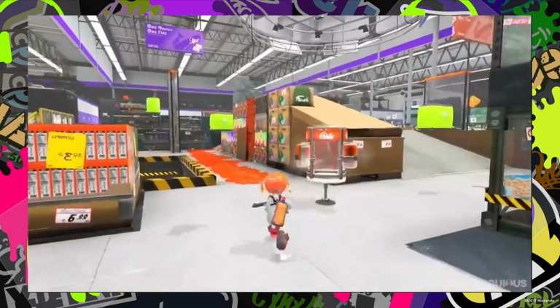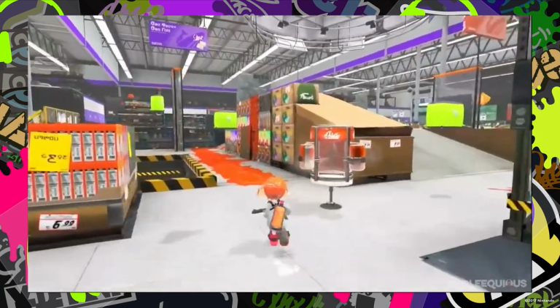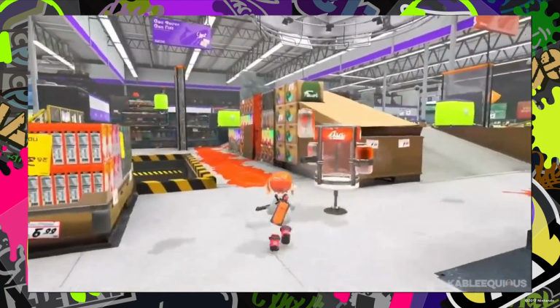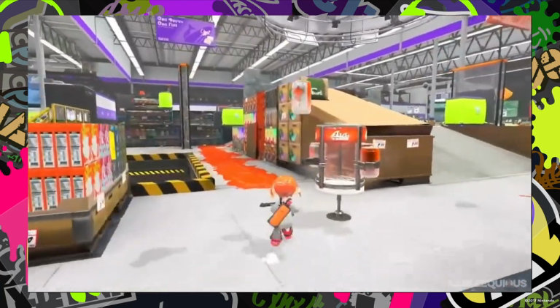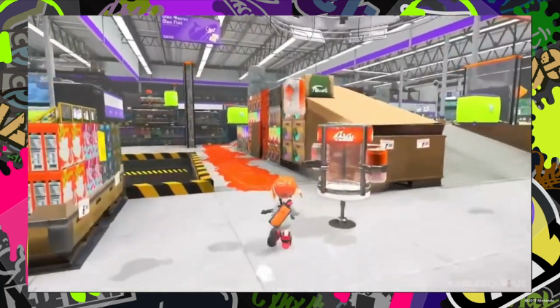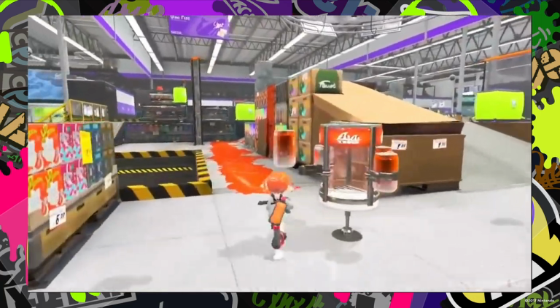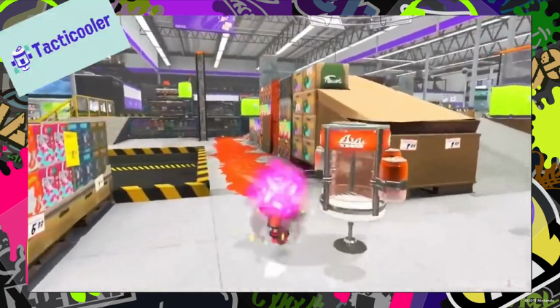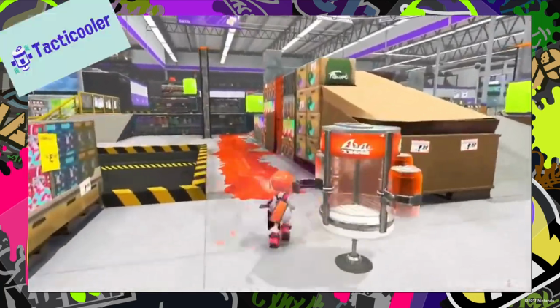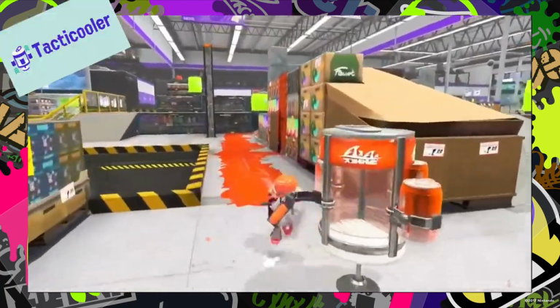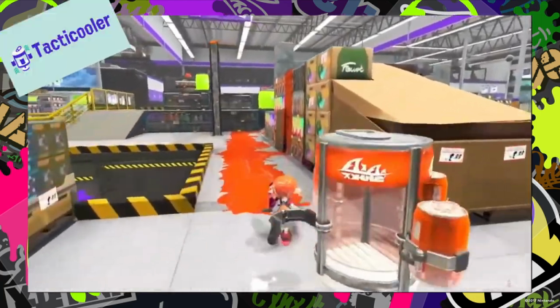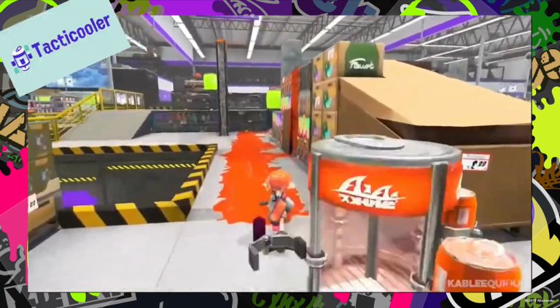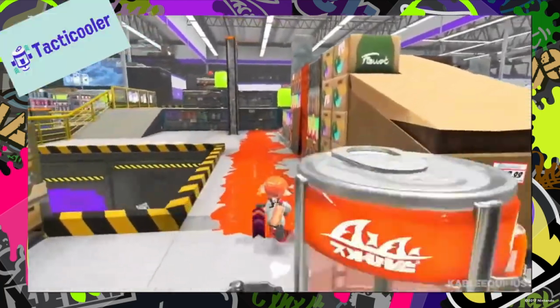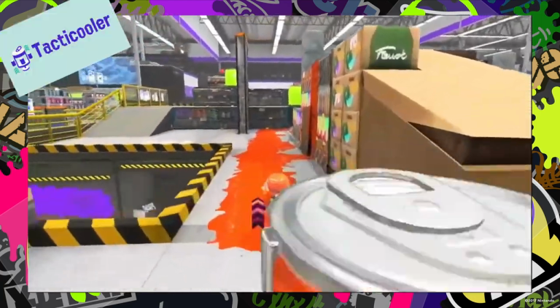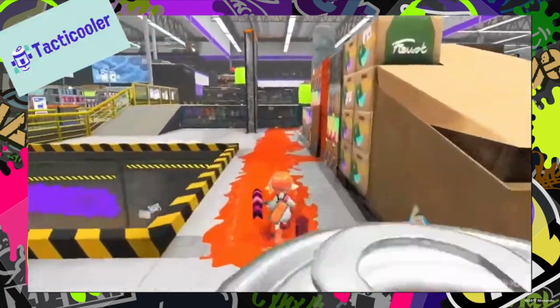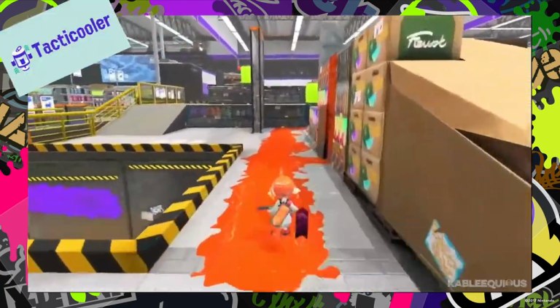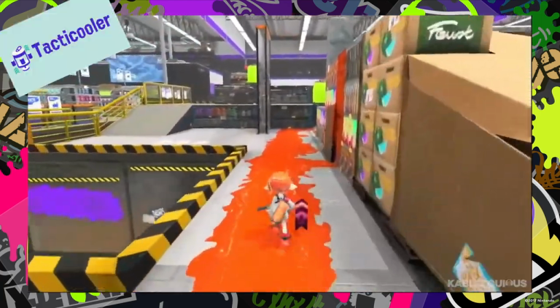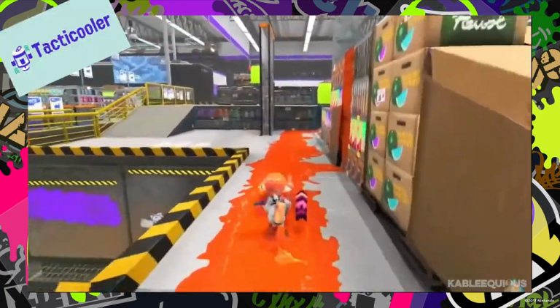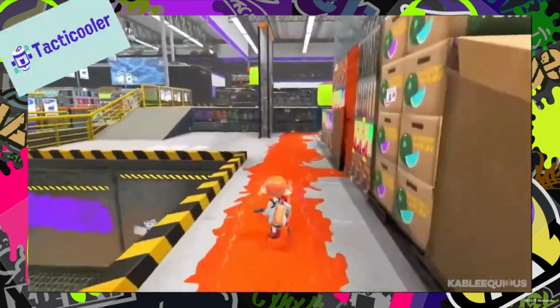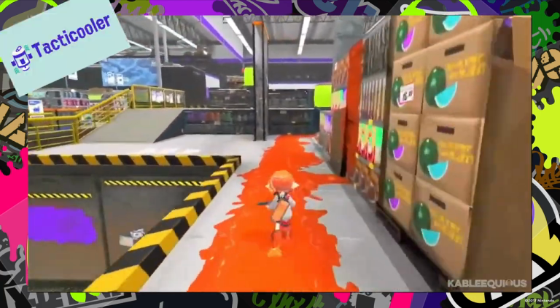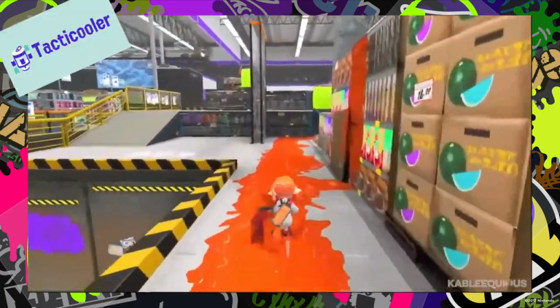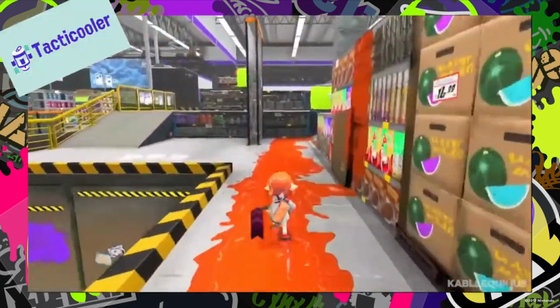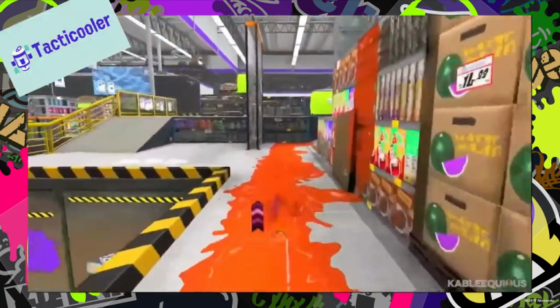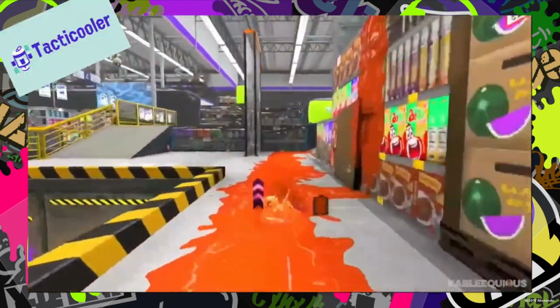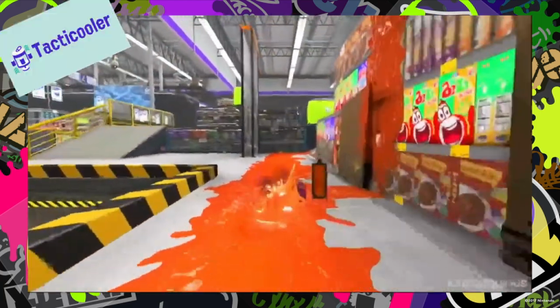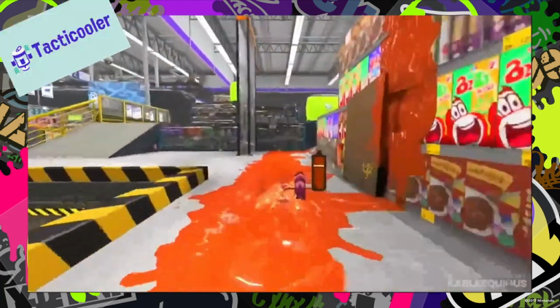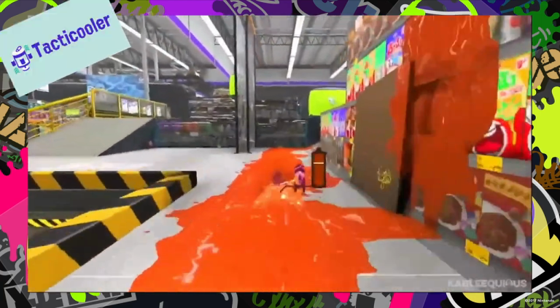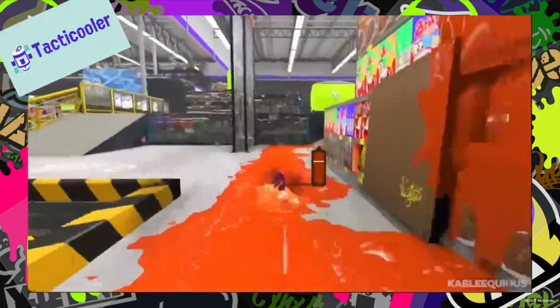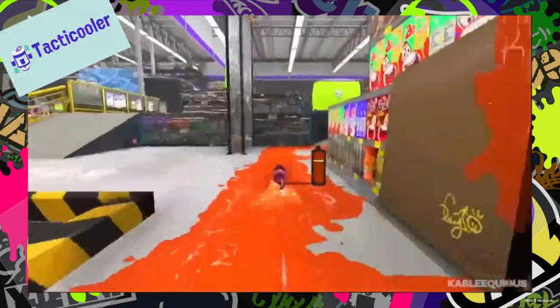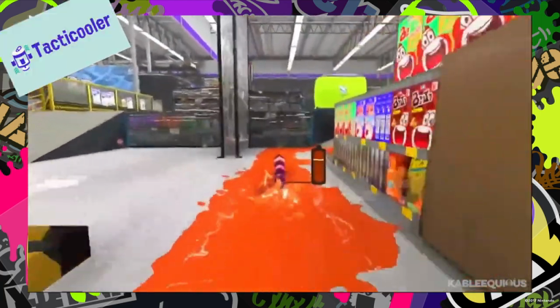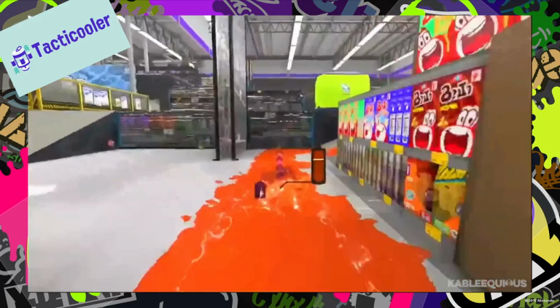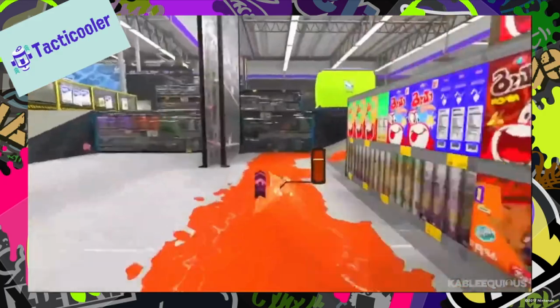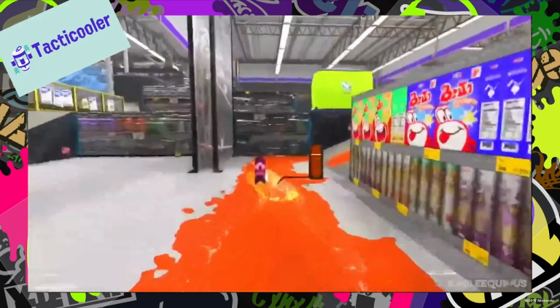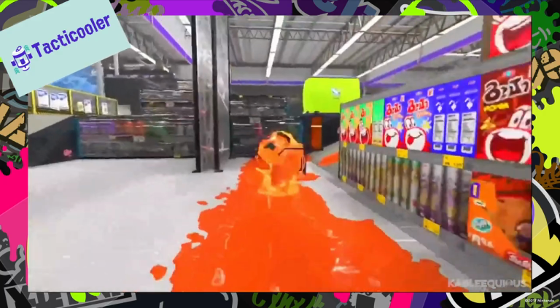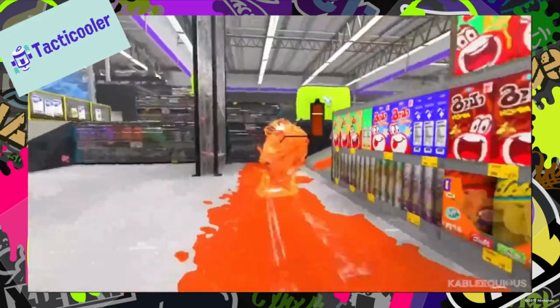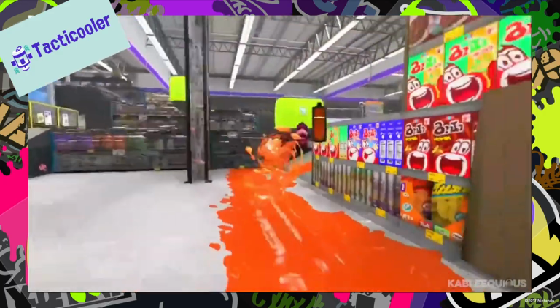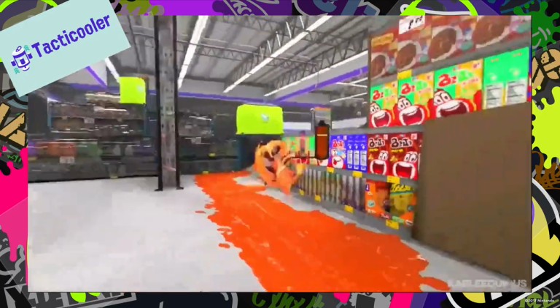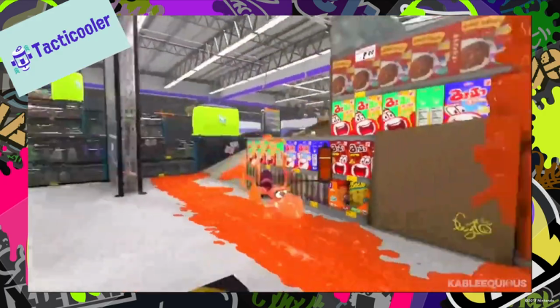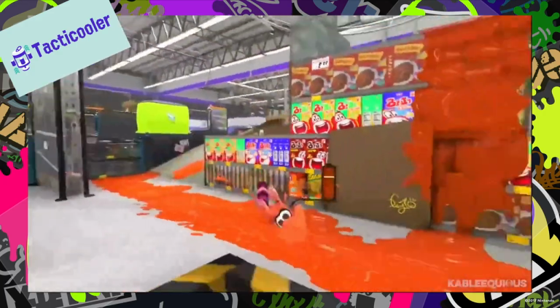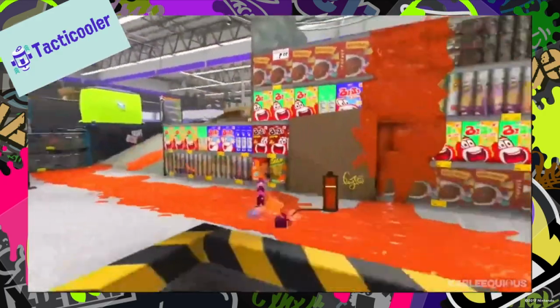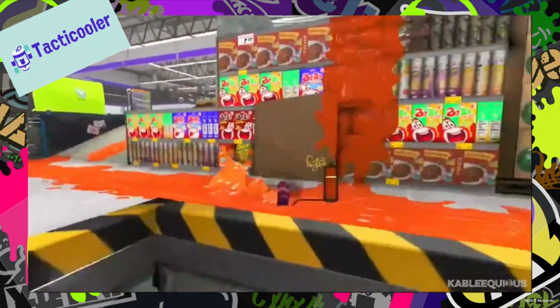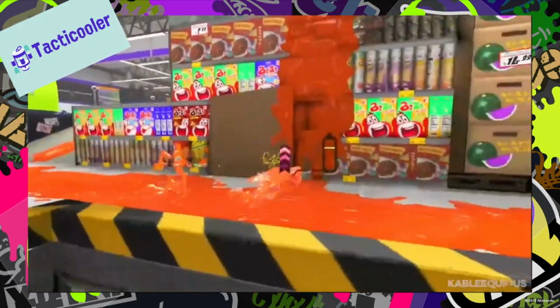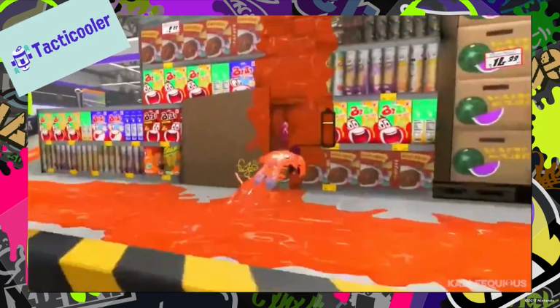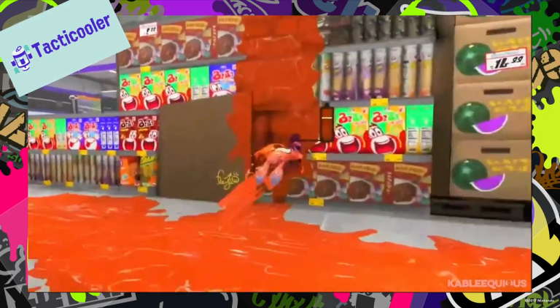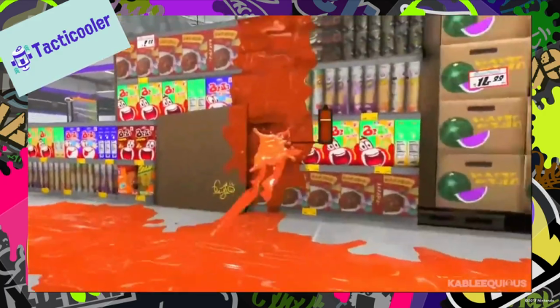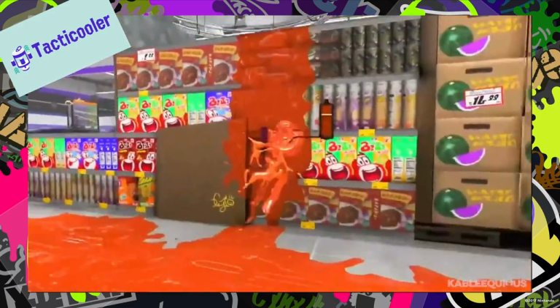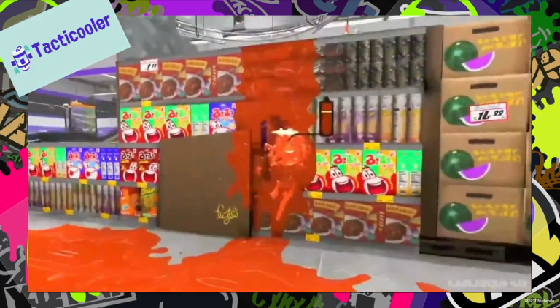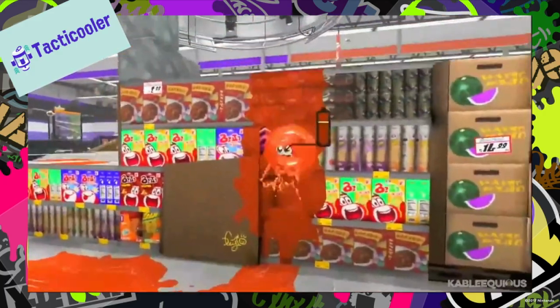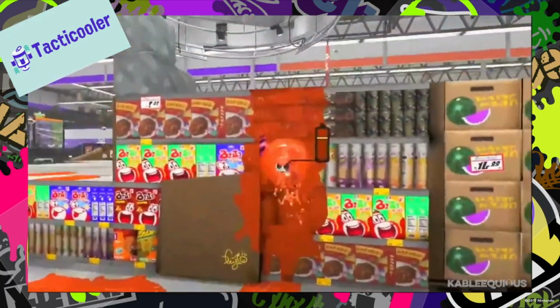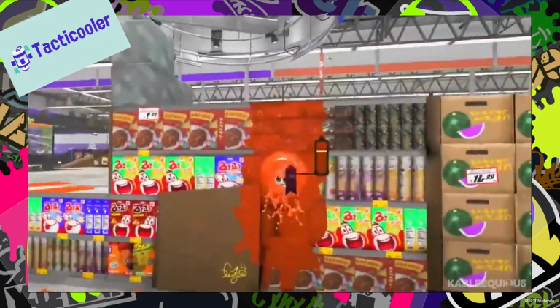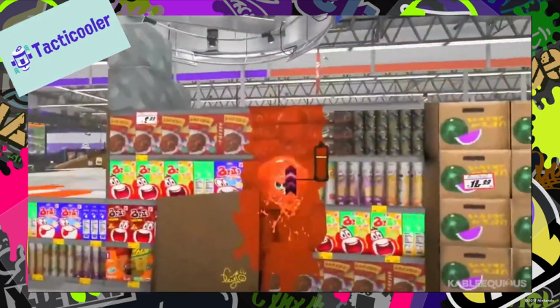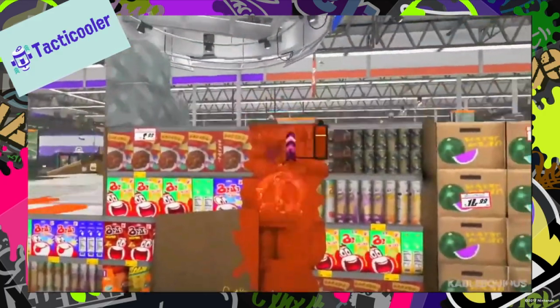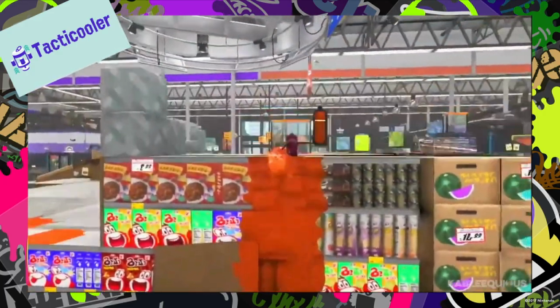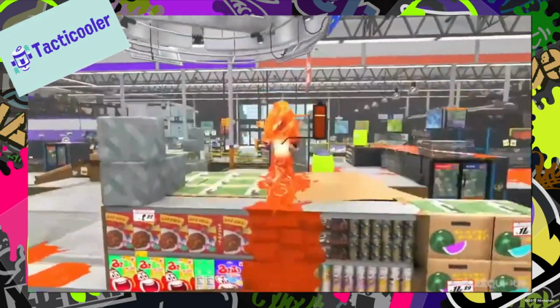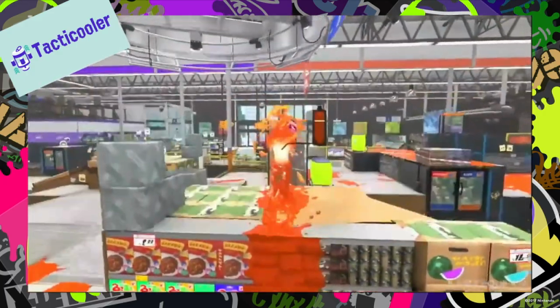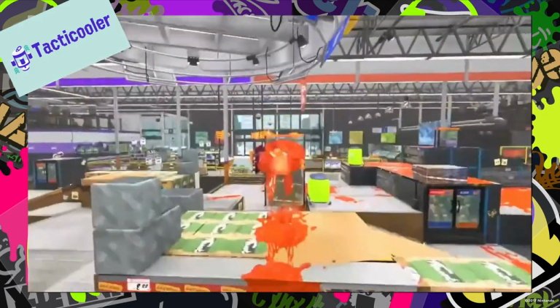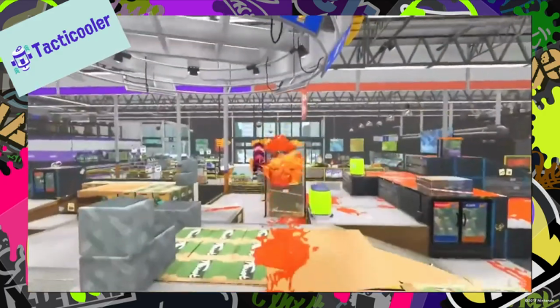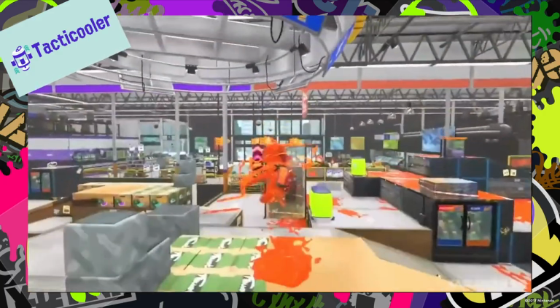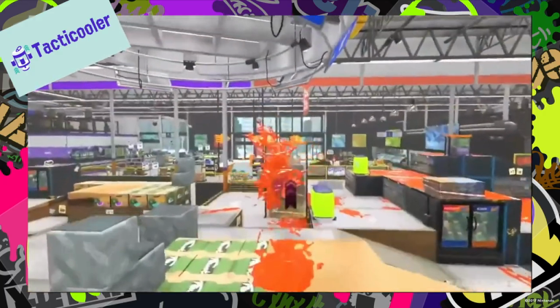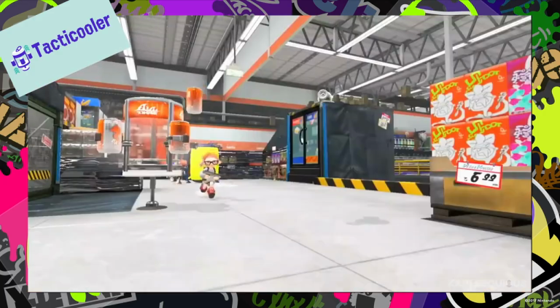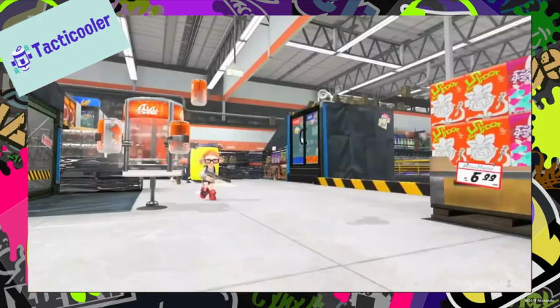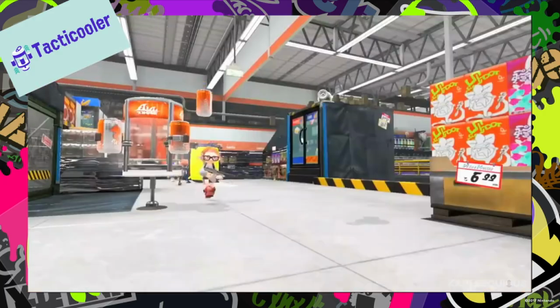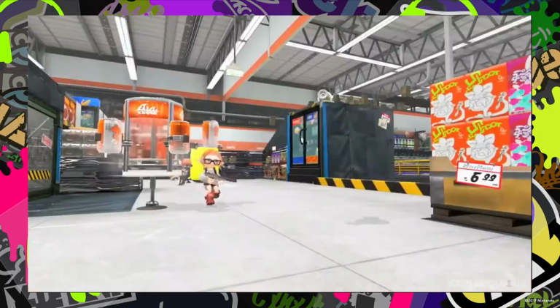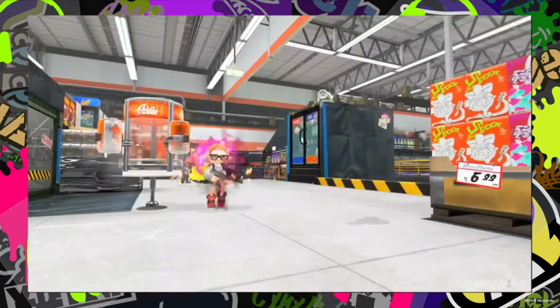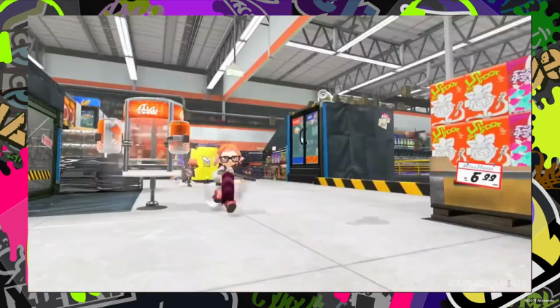The Tactic Cooler is a mini-fridge that when you pop it up, it contains four drinks that have special effects like boosting a player's speed.